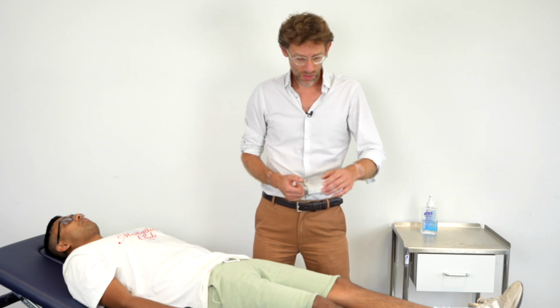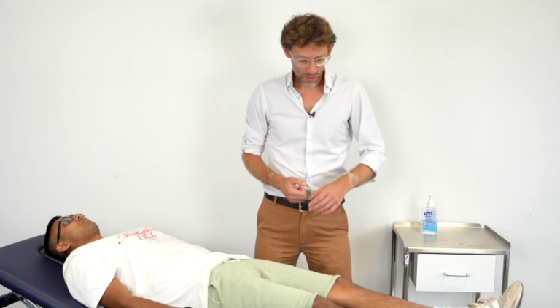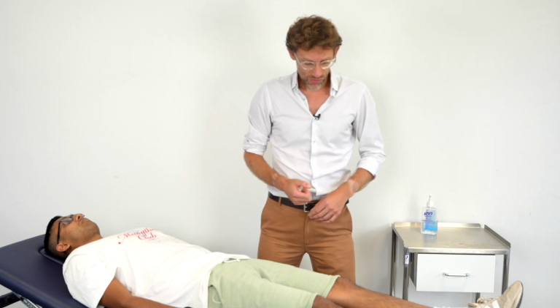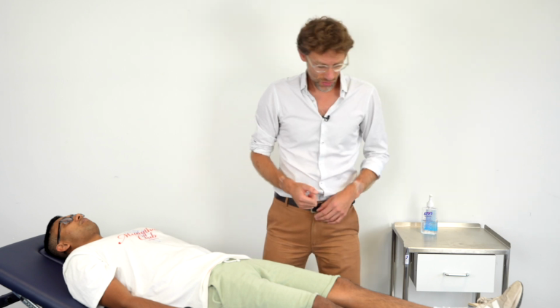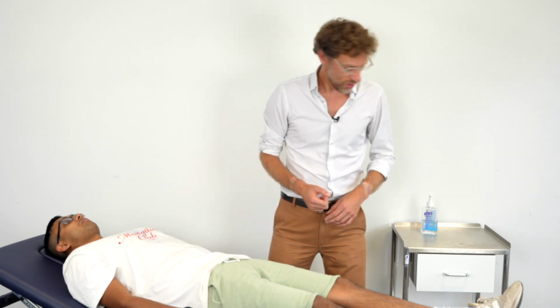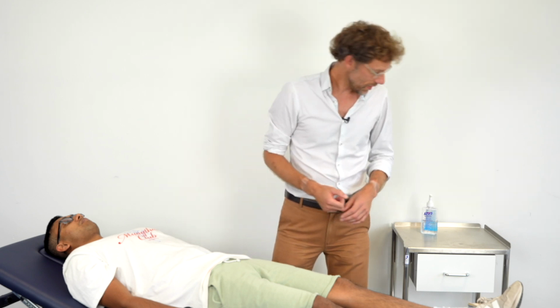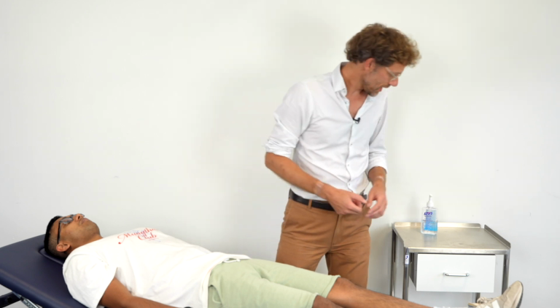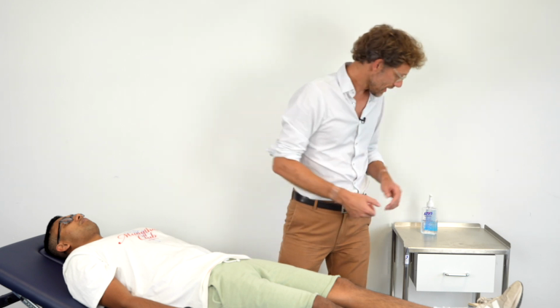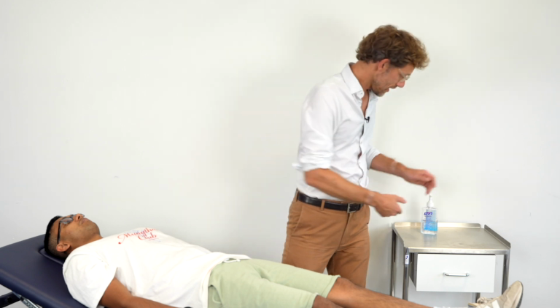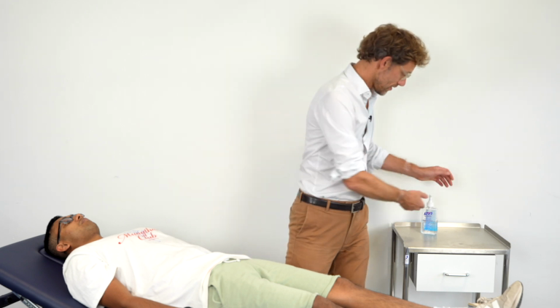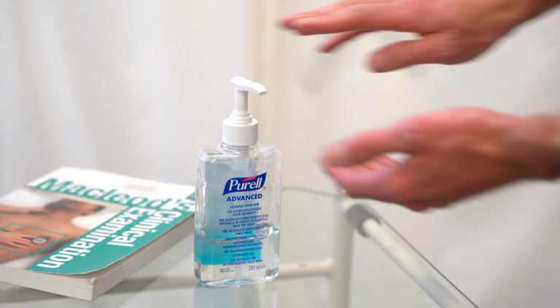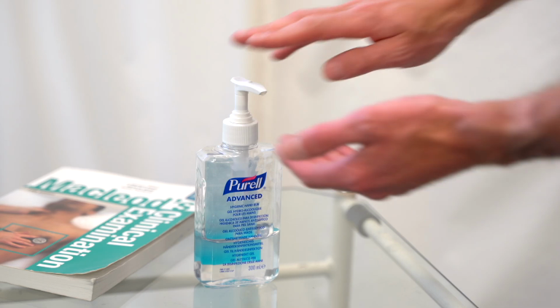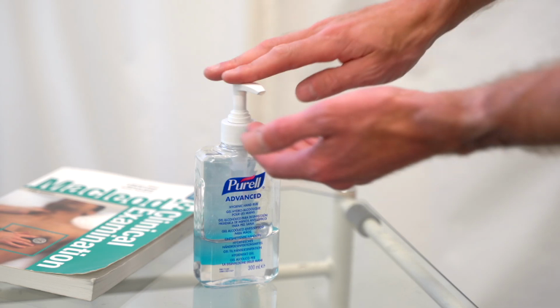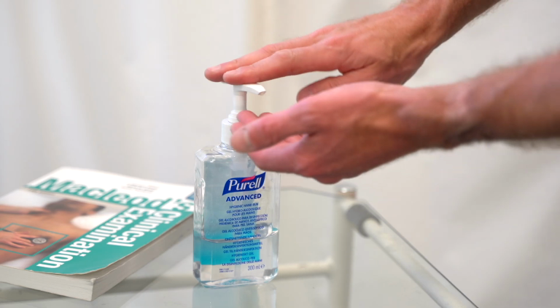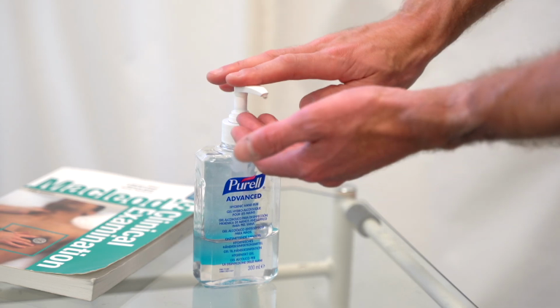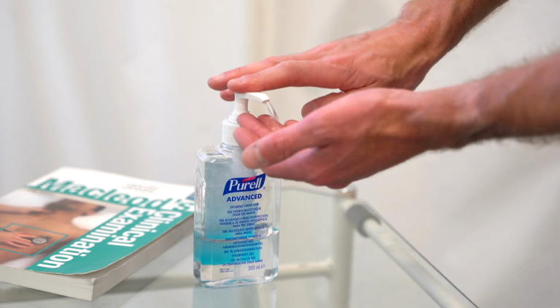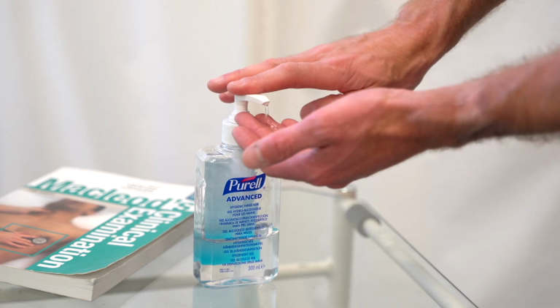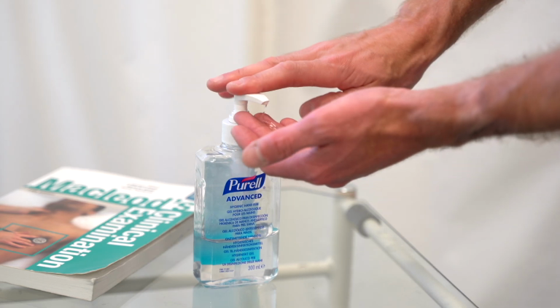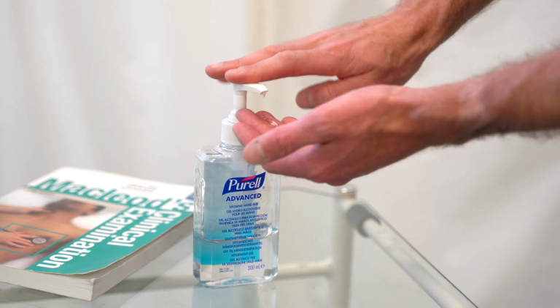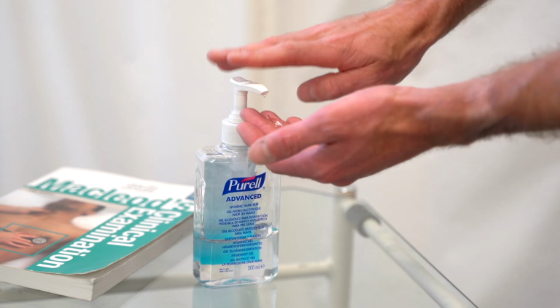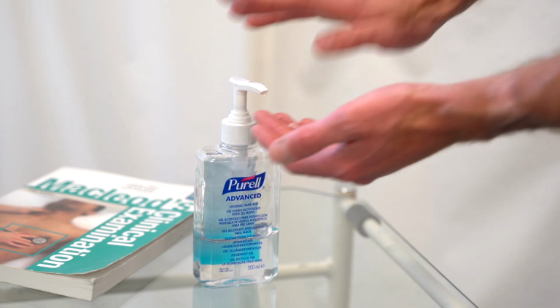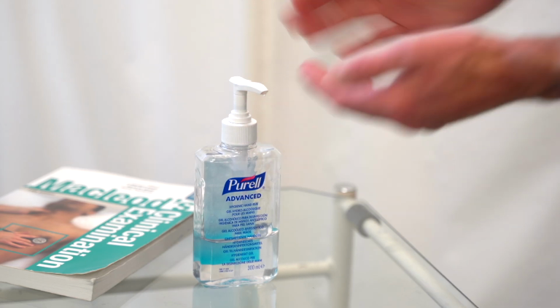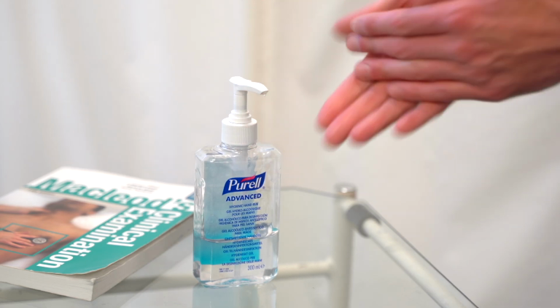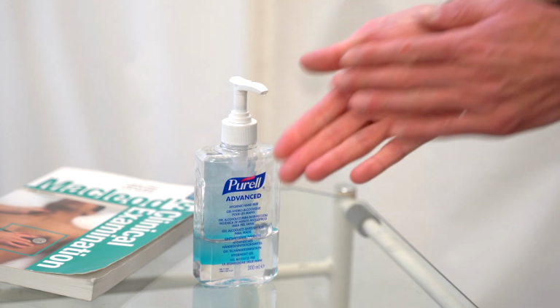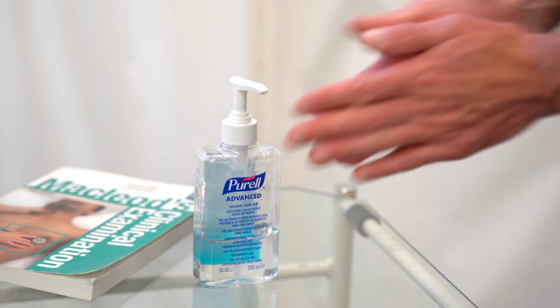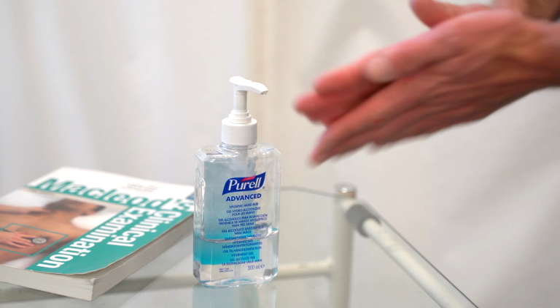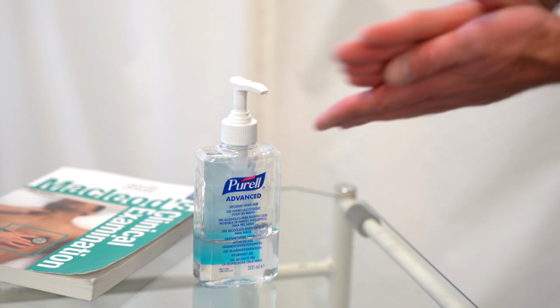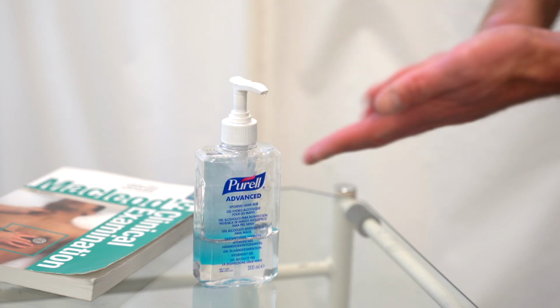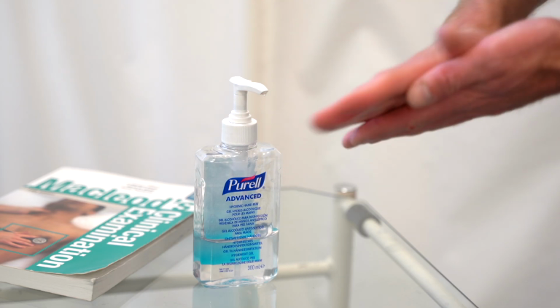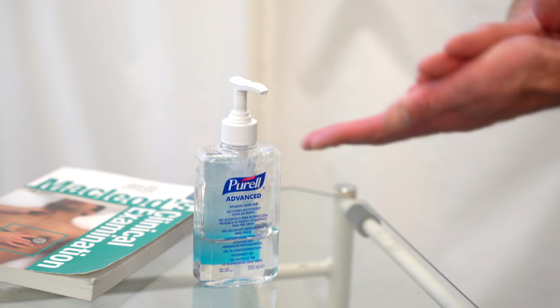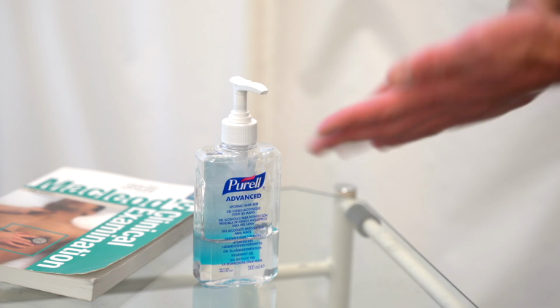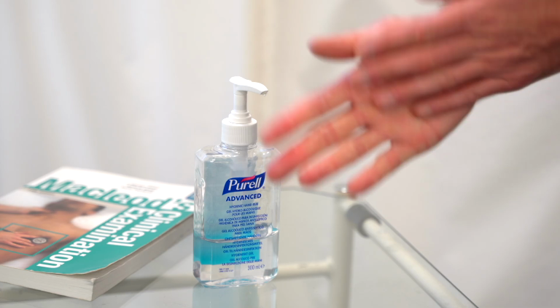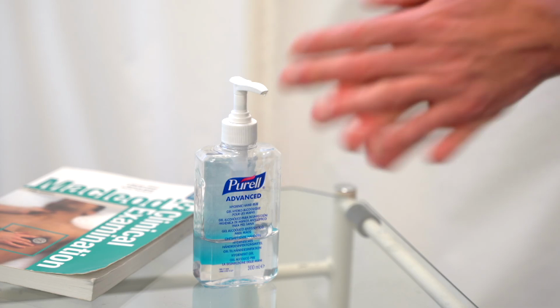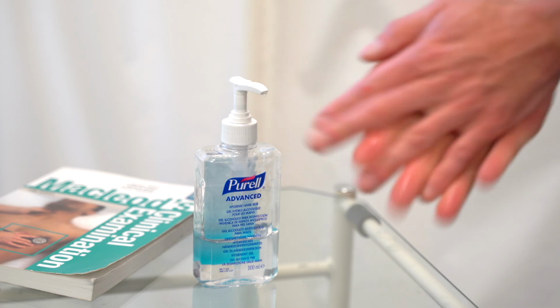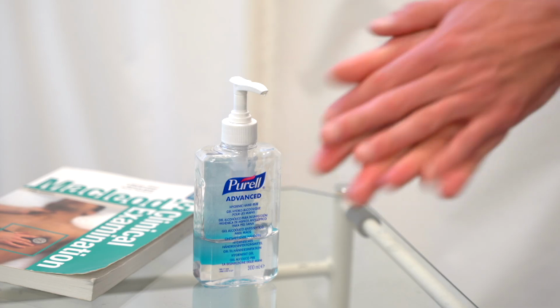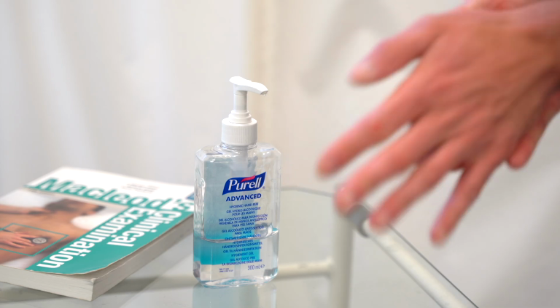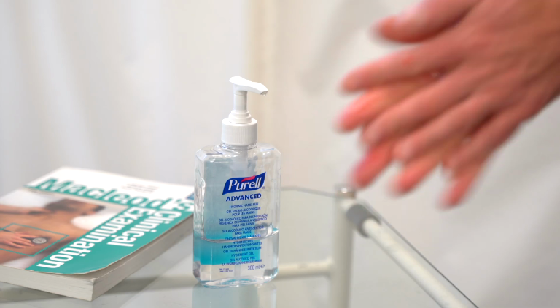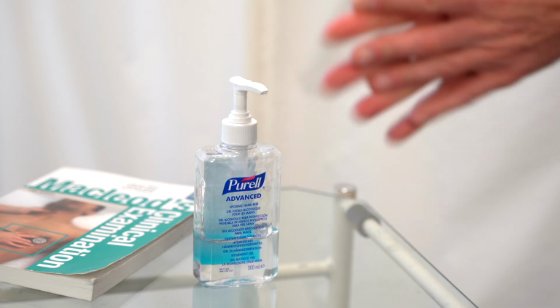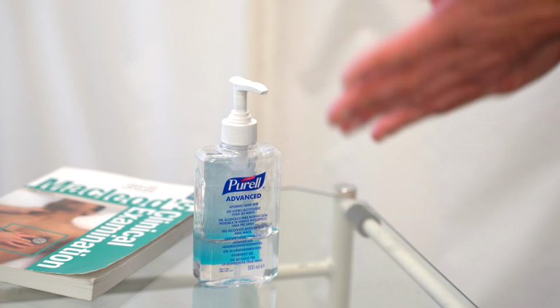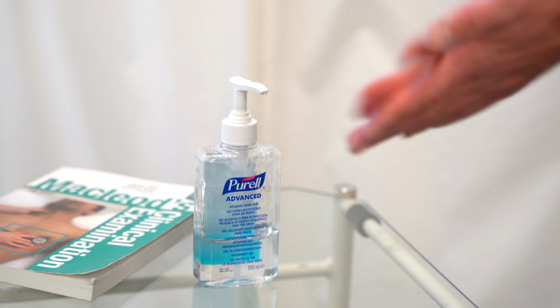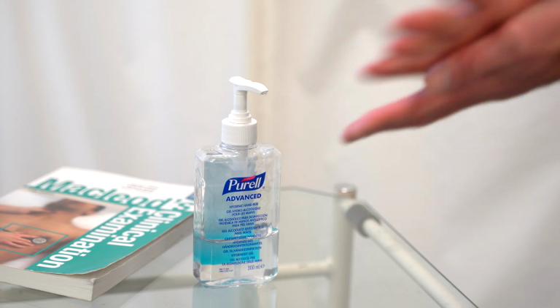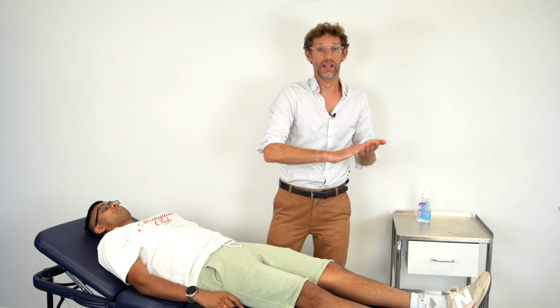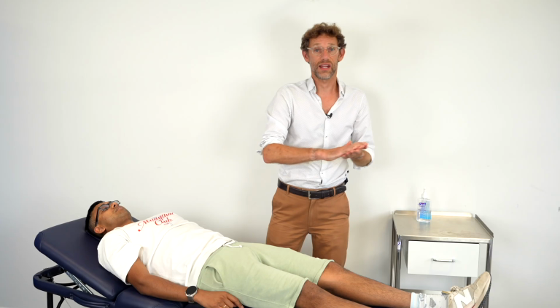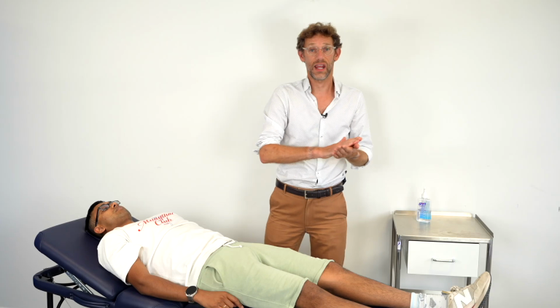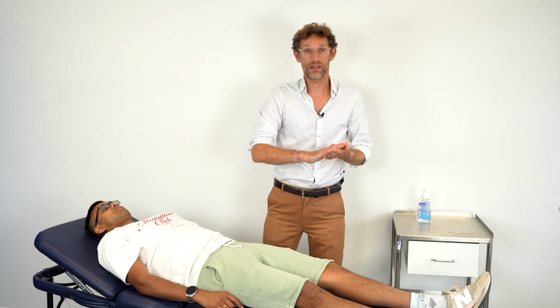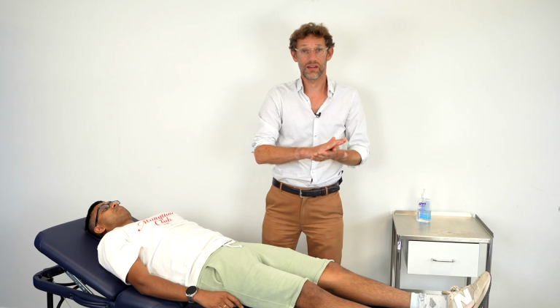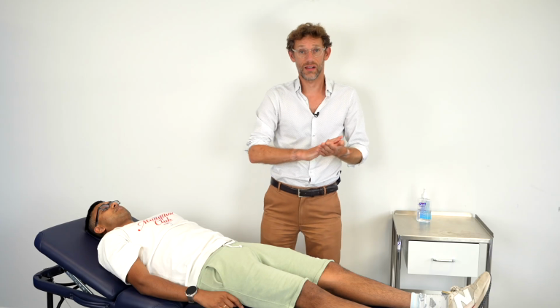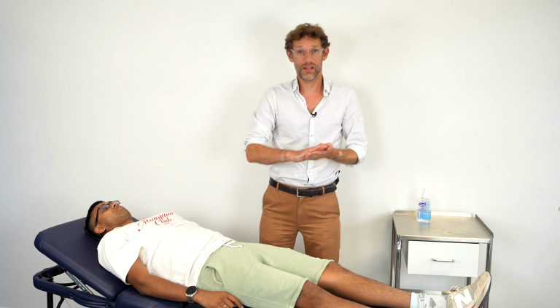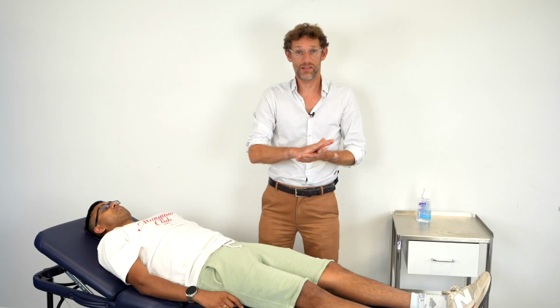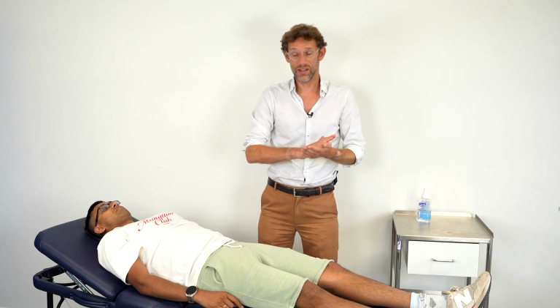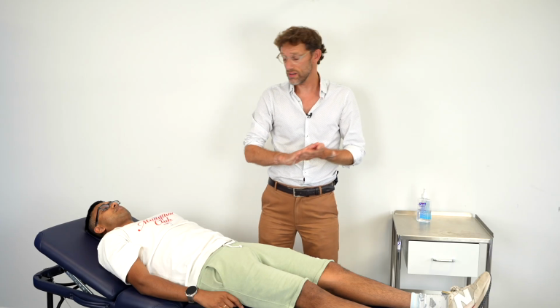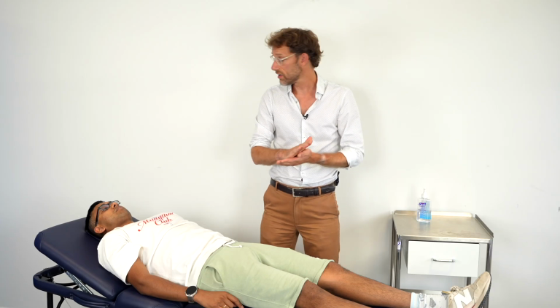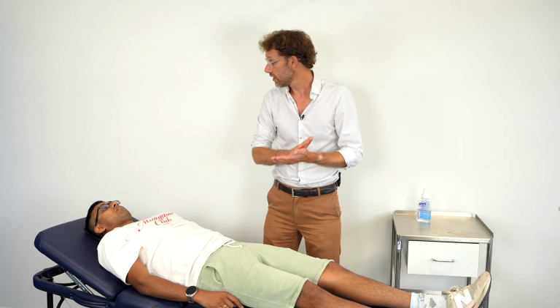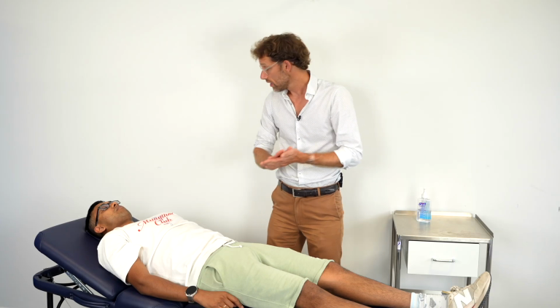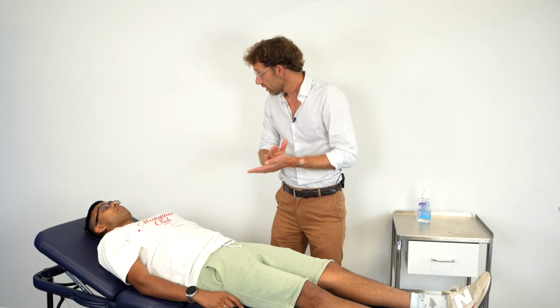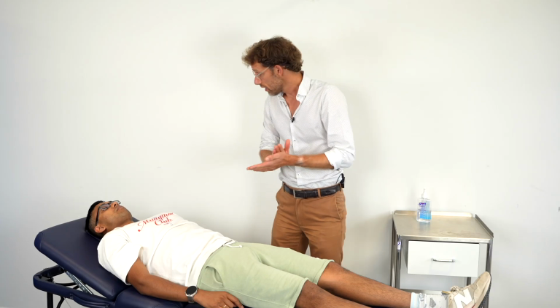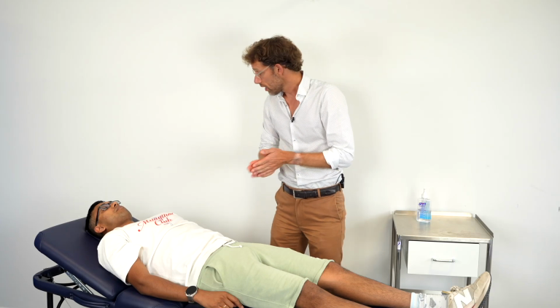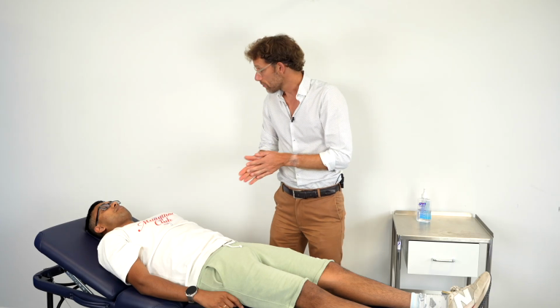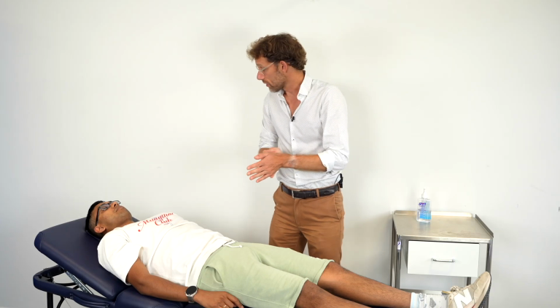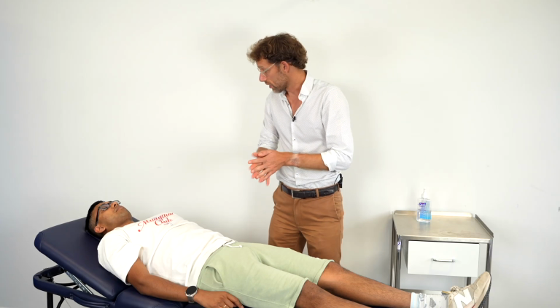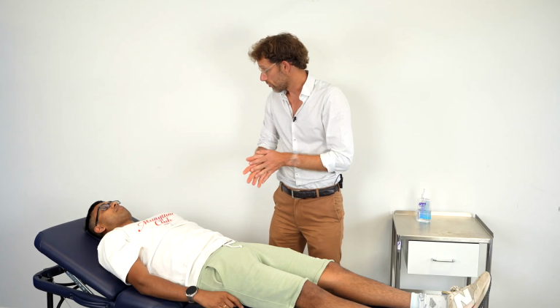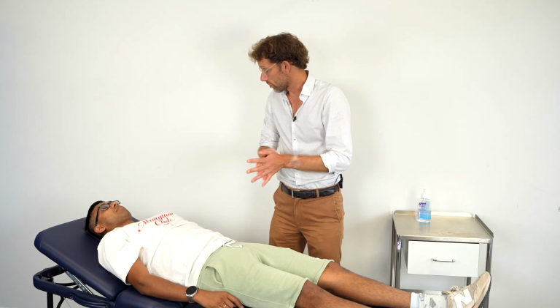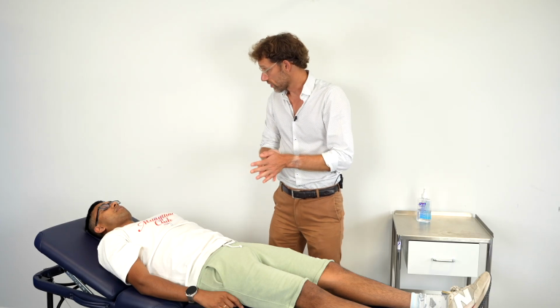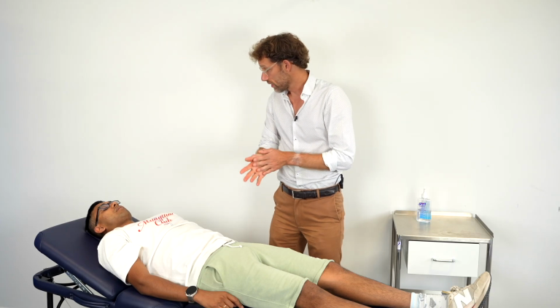To begin, we're going to gel our hands and then gain consent. My name is Dr. Gill — could I please confirm your name and date of birth?